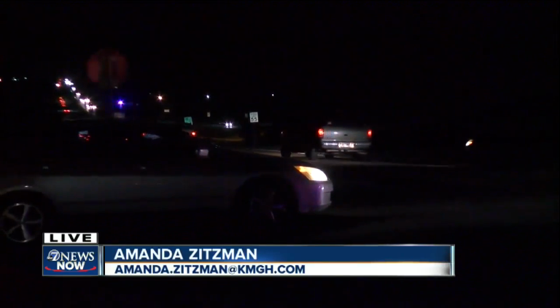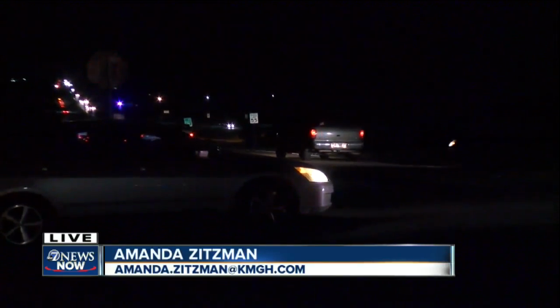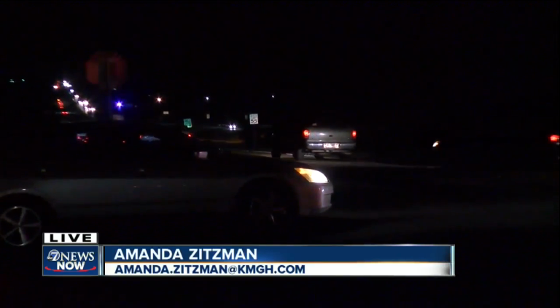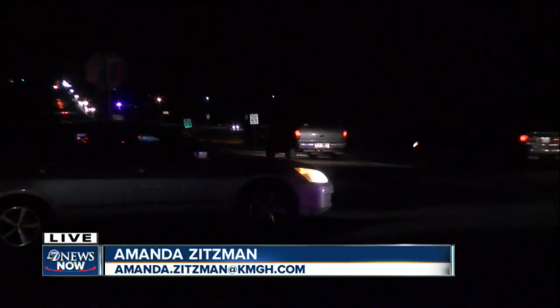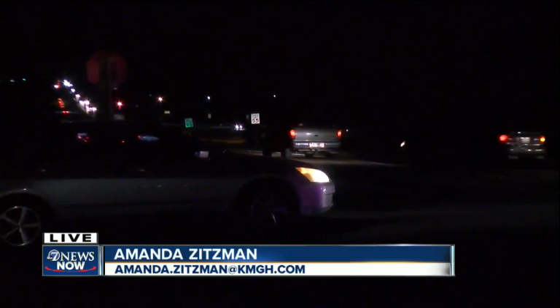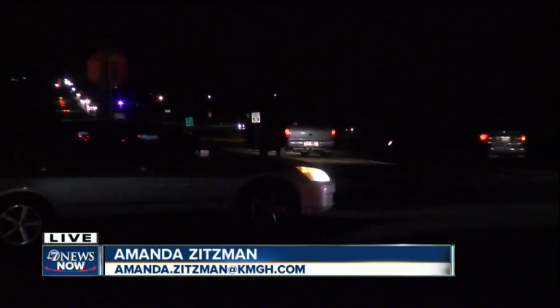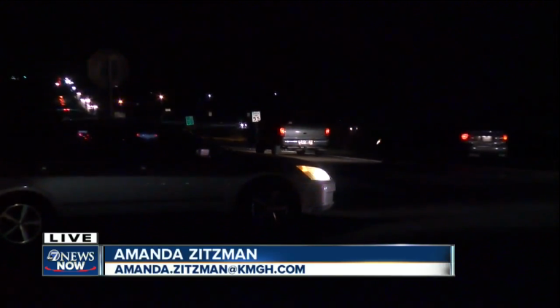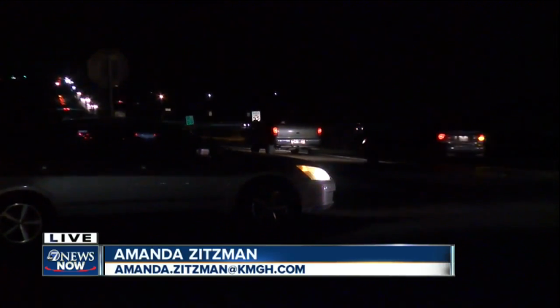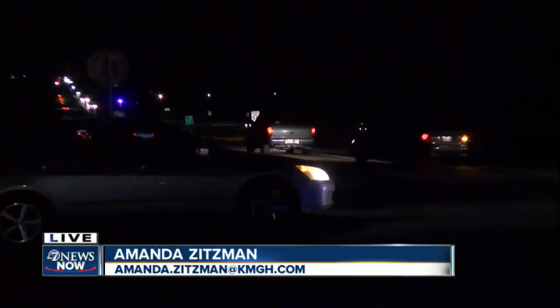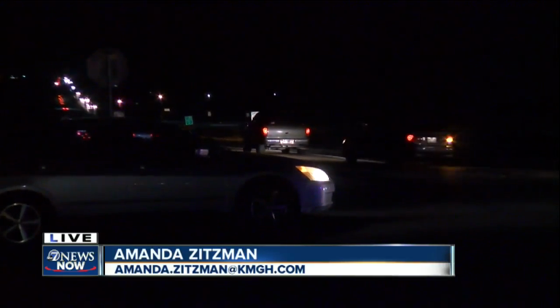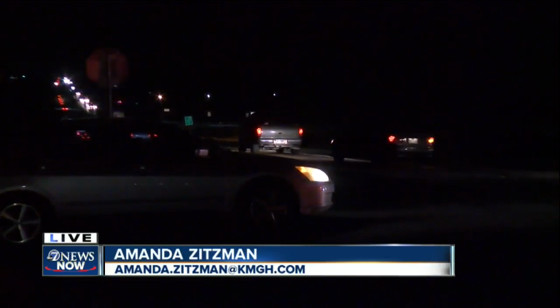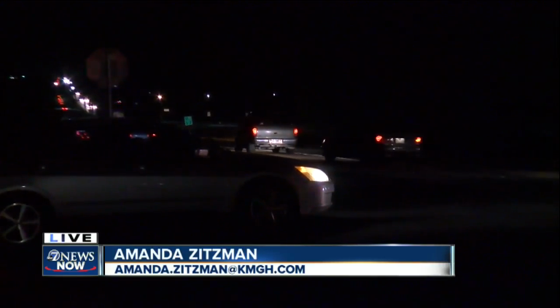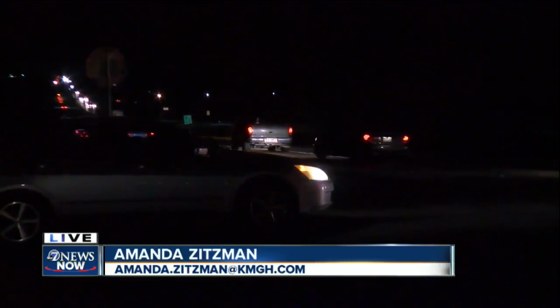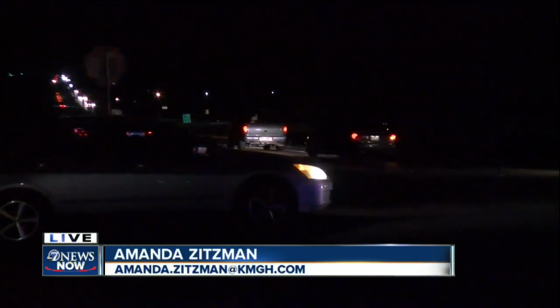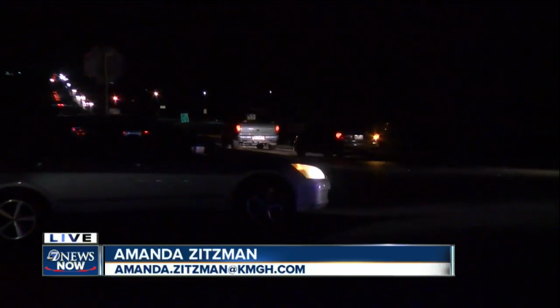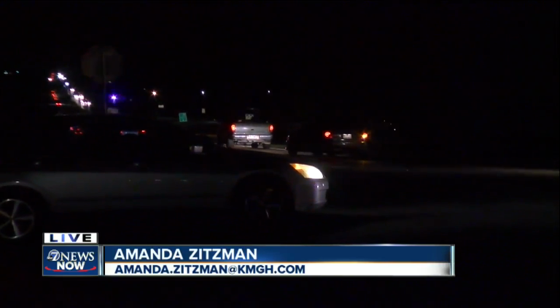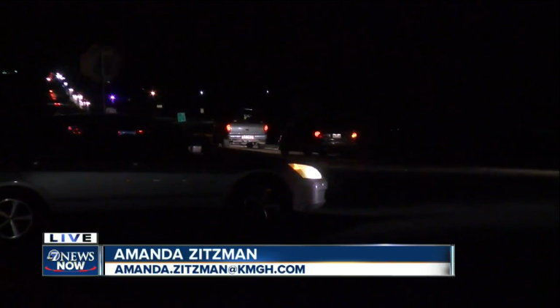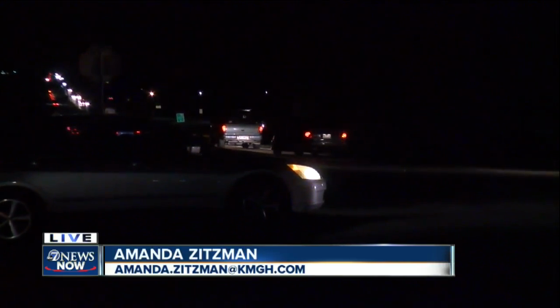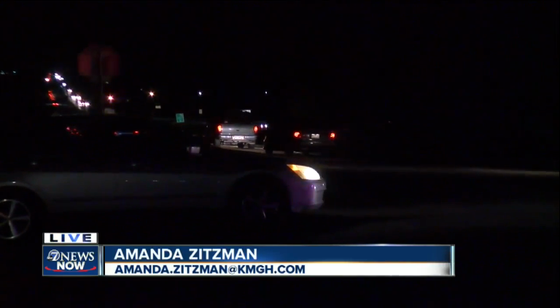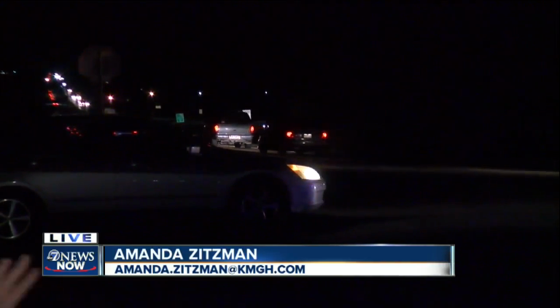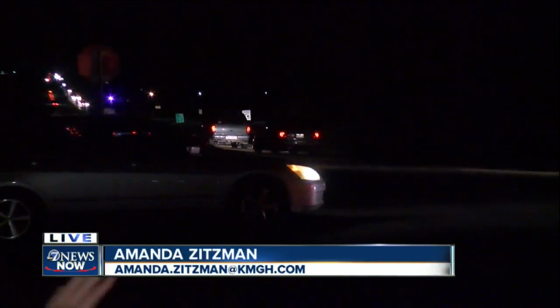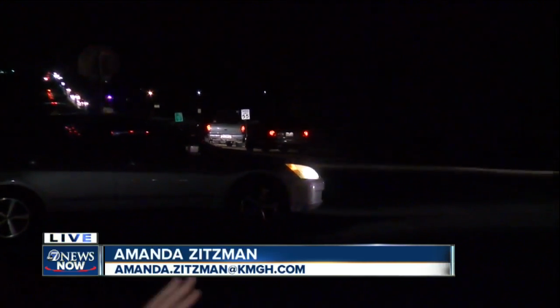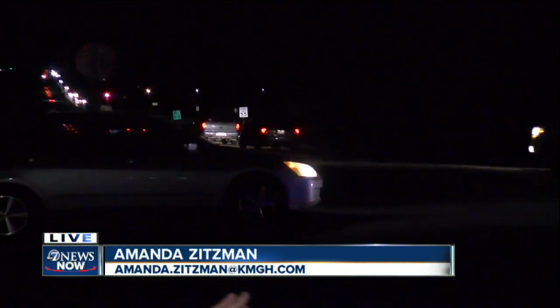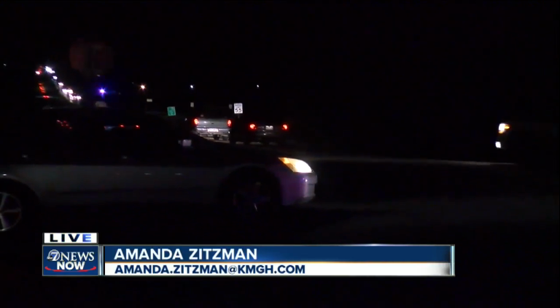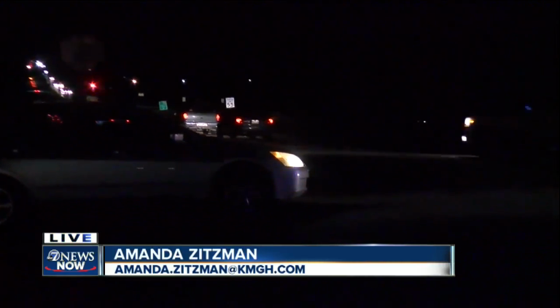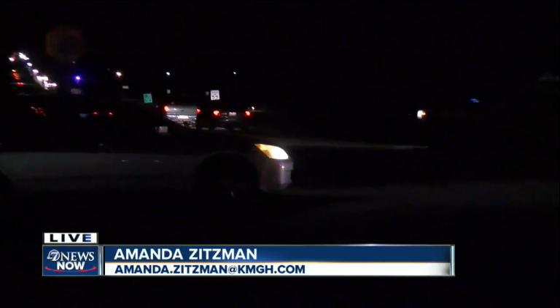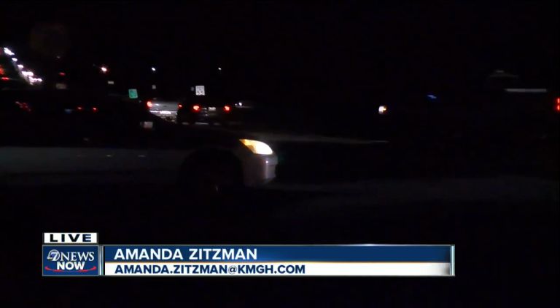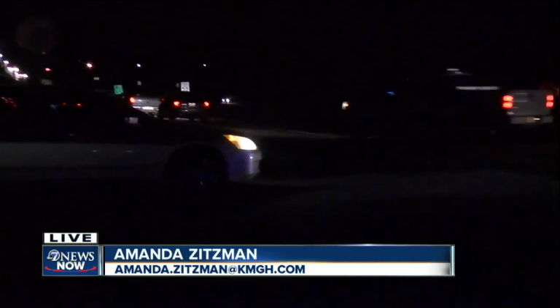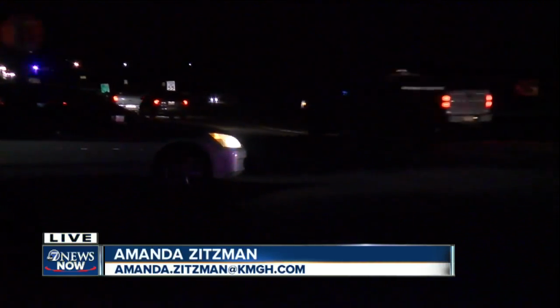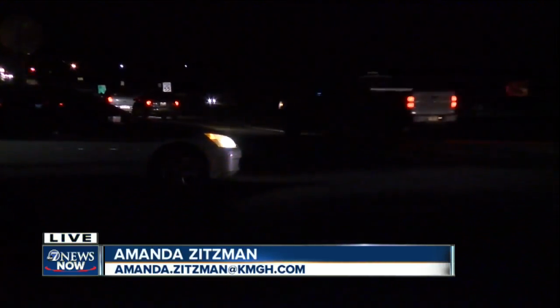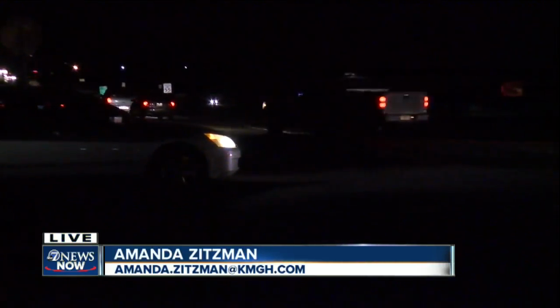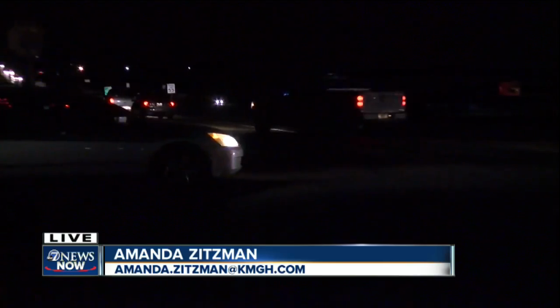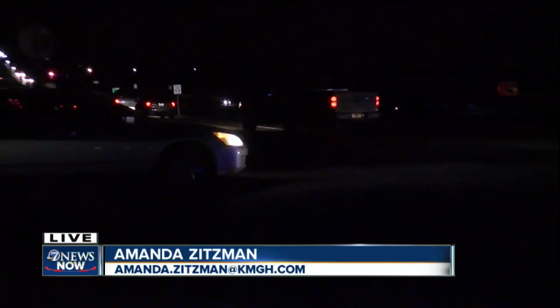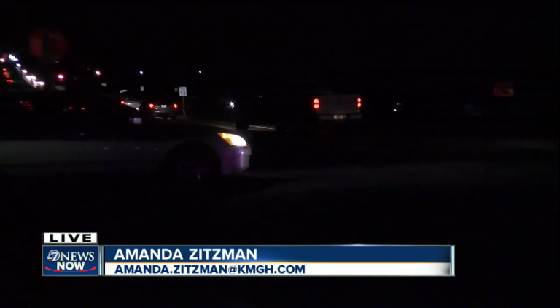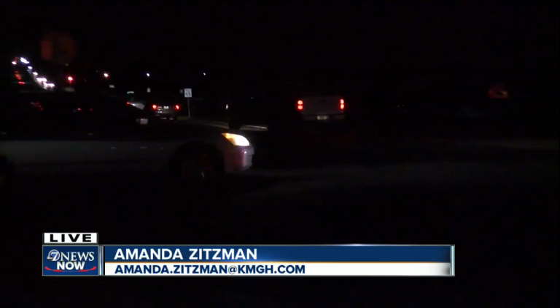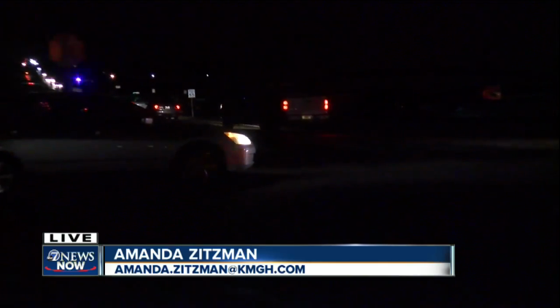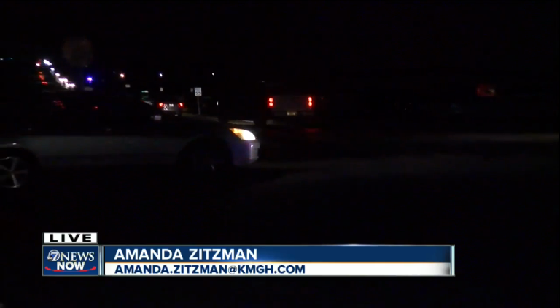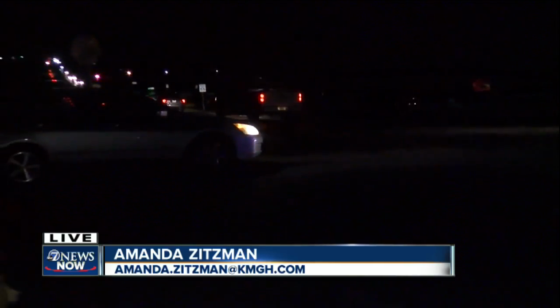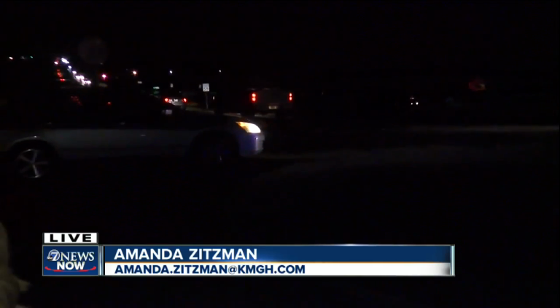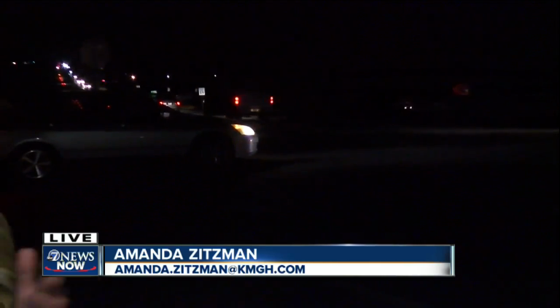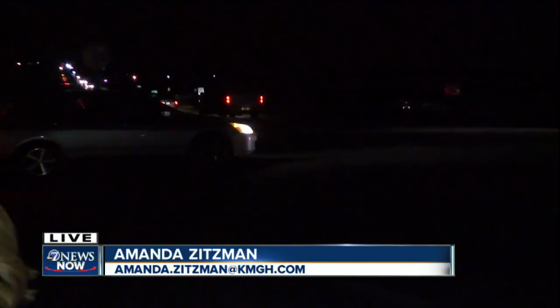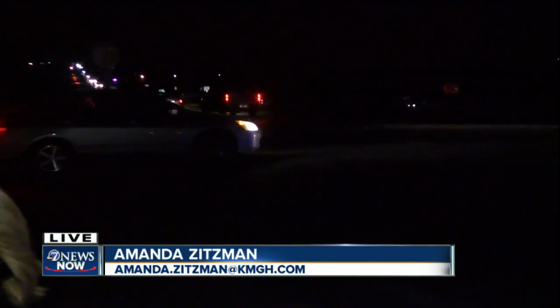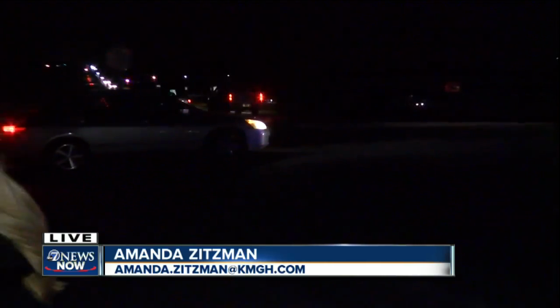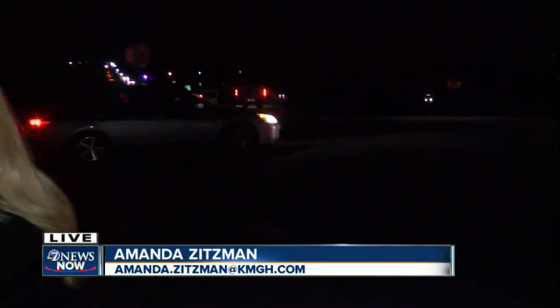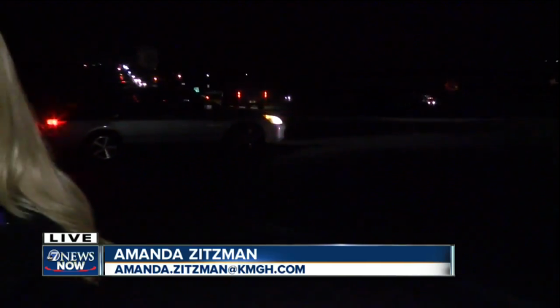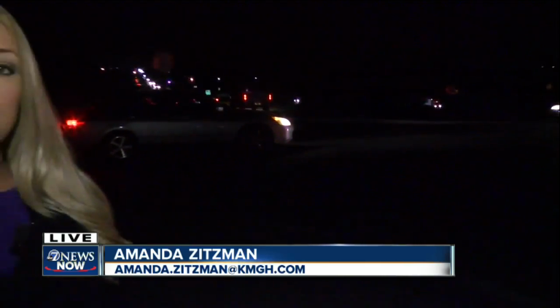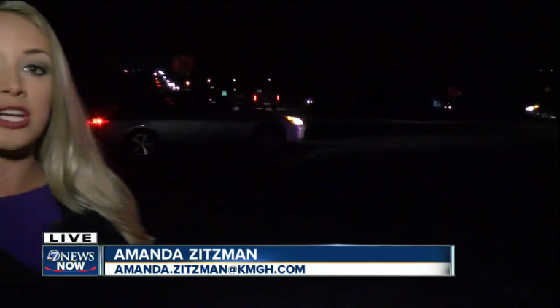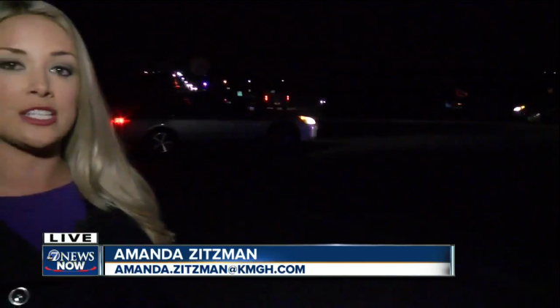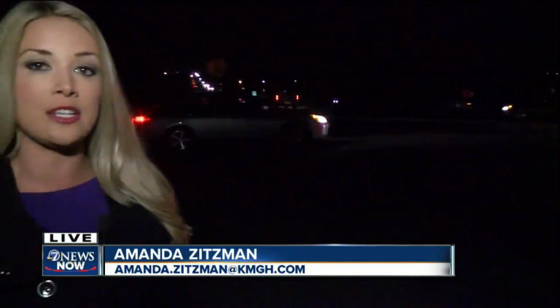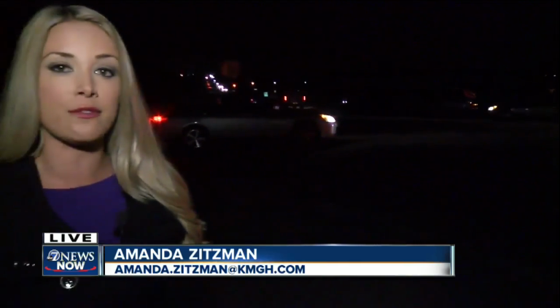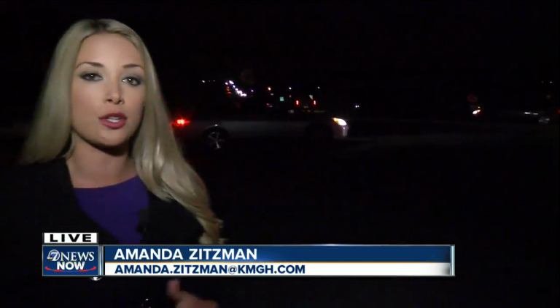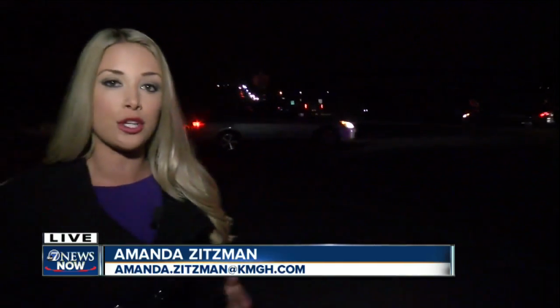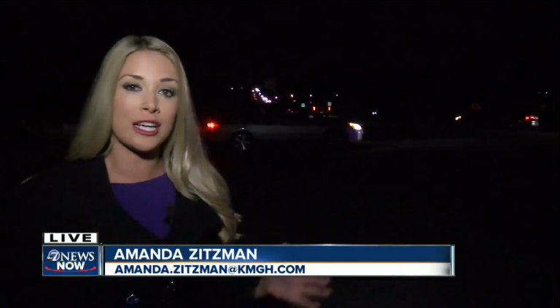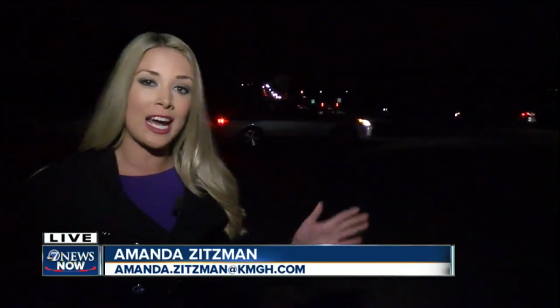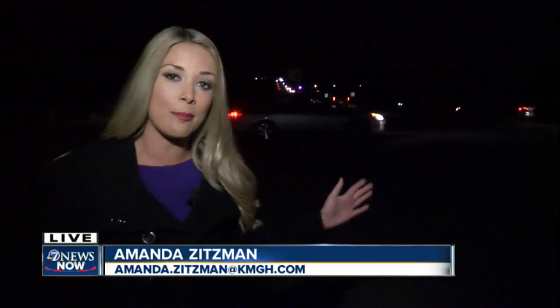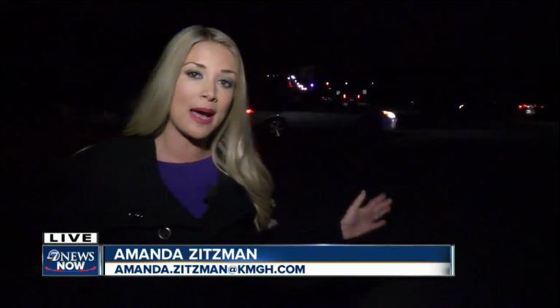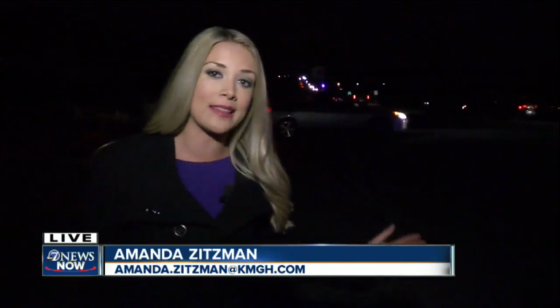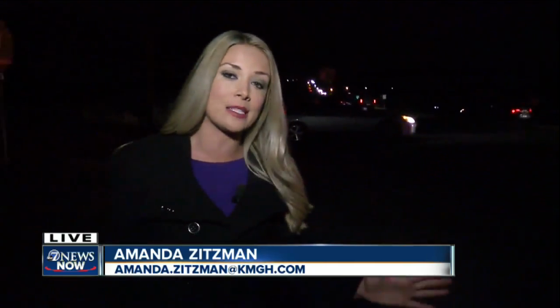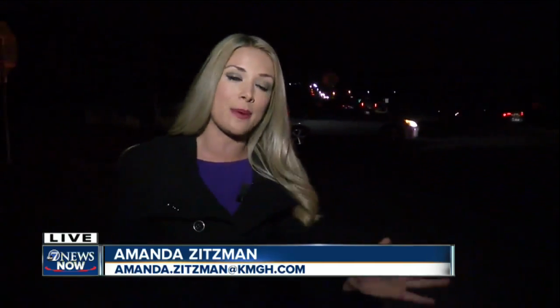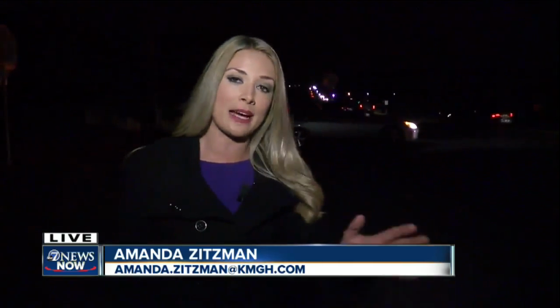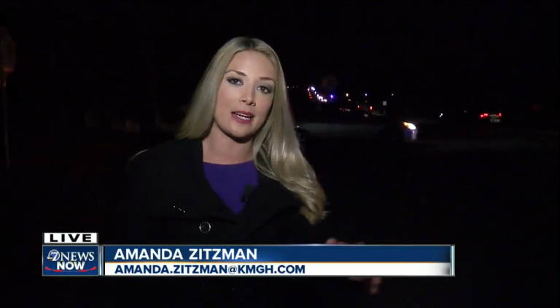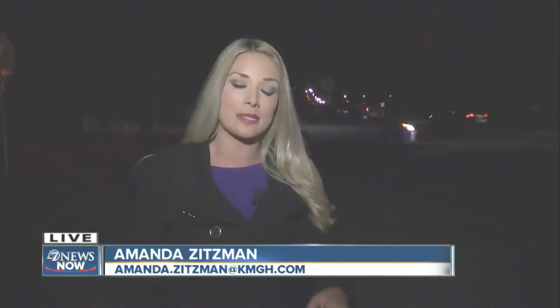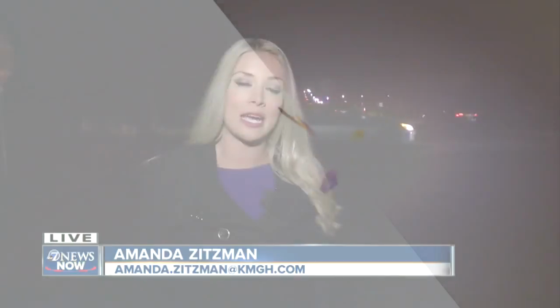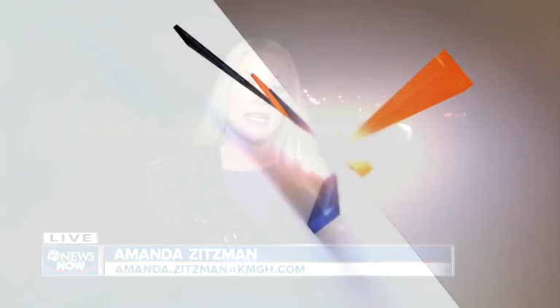We're going to head down this frontage road ourselves and make our way towards the crash scene. But for now, we want to check in with Jason for a look at how bad this backup is getting.